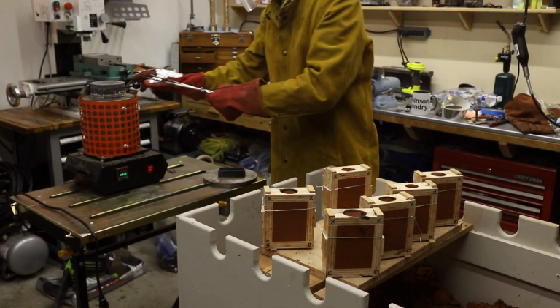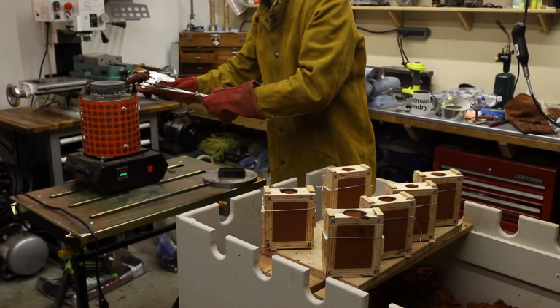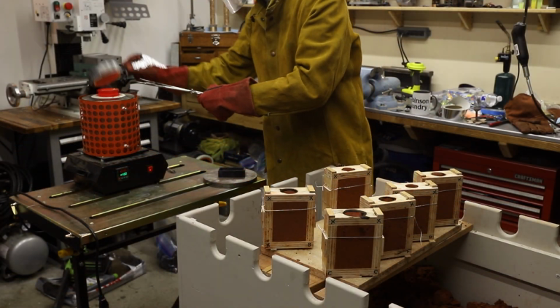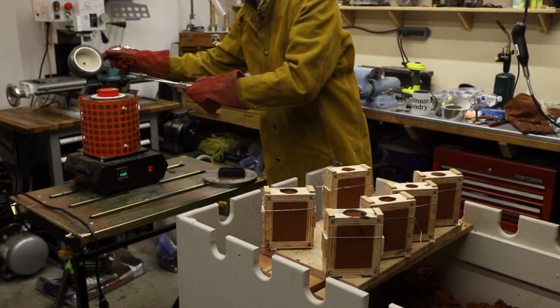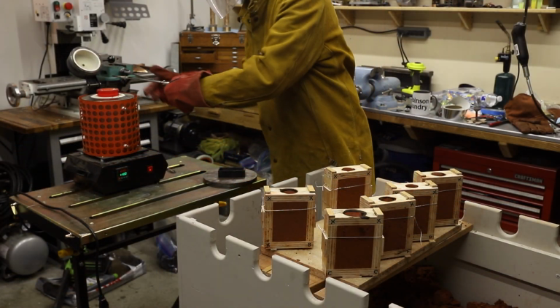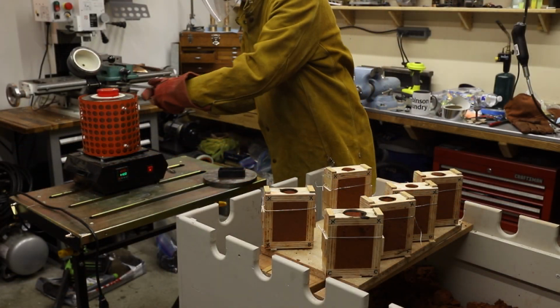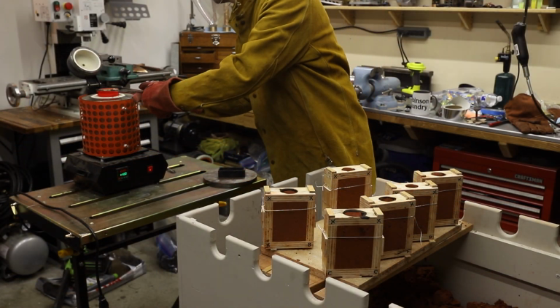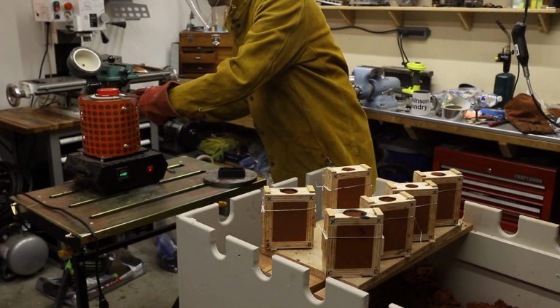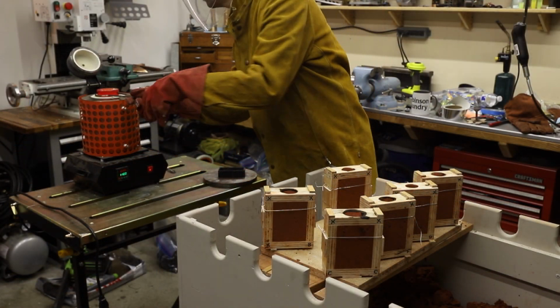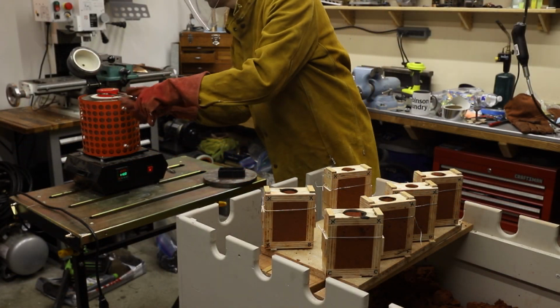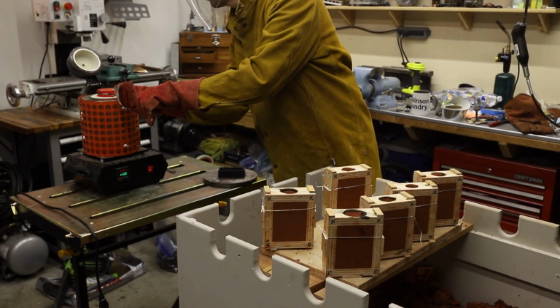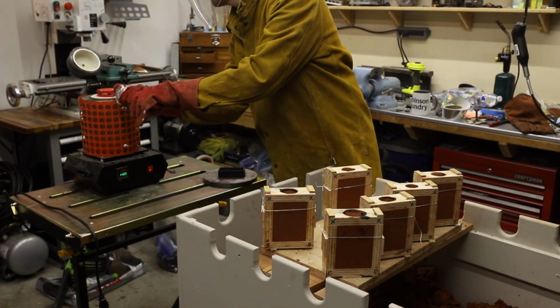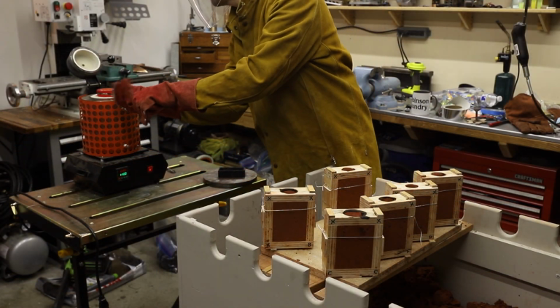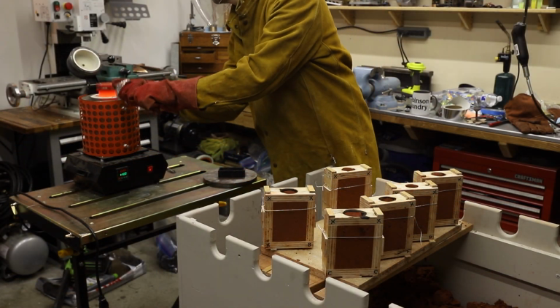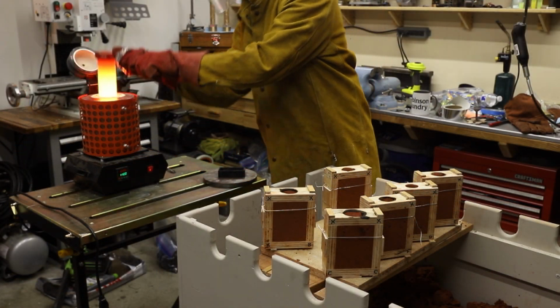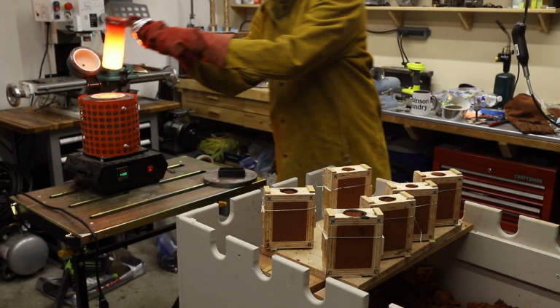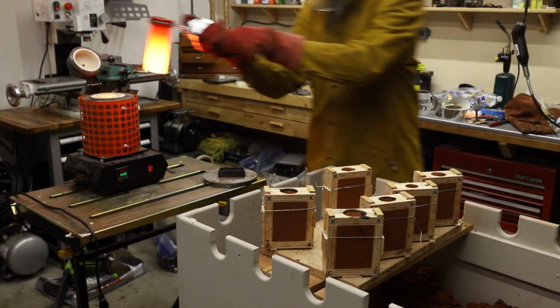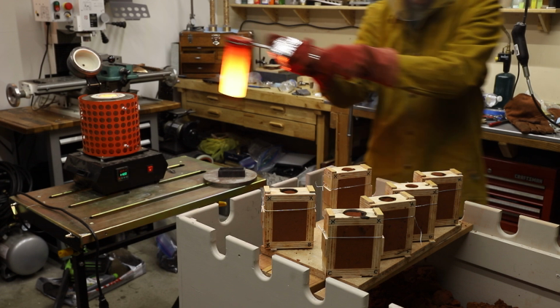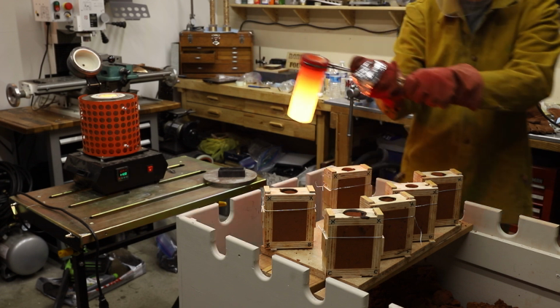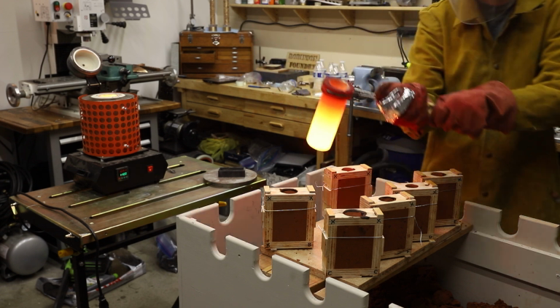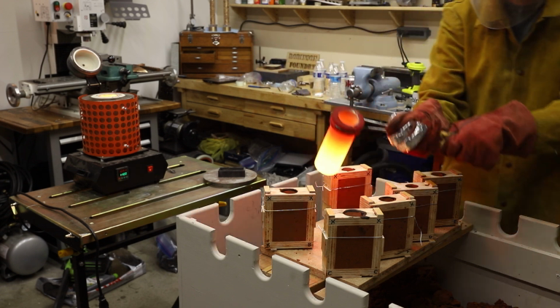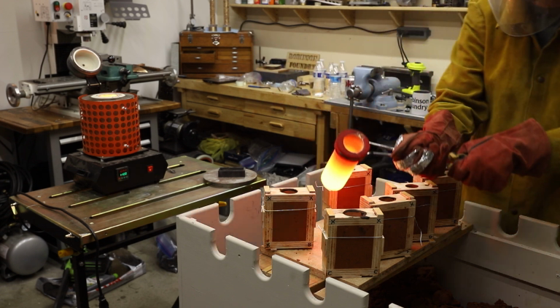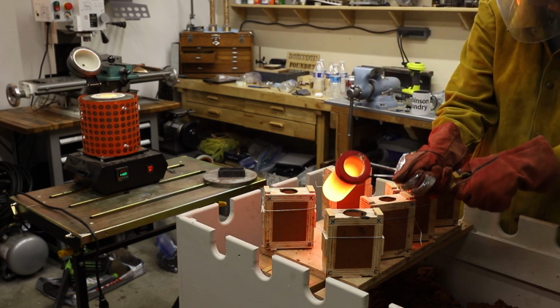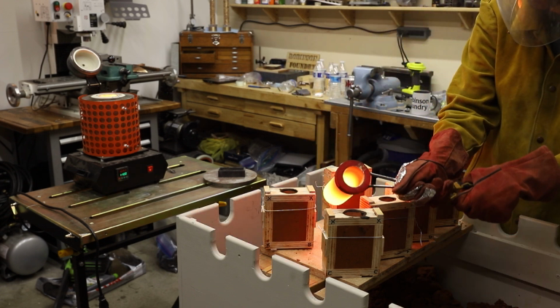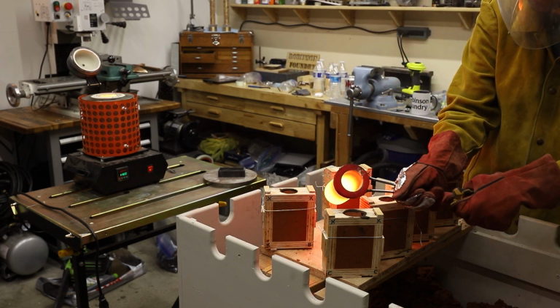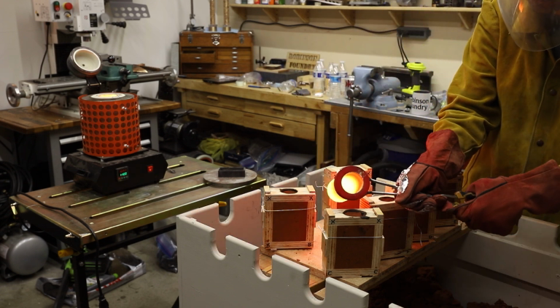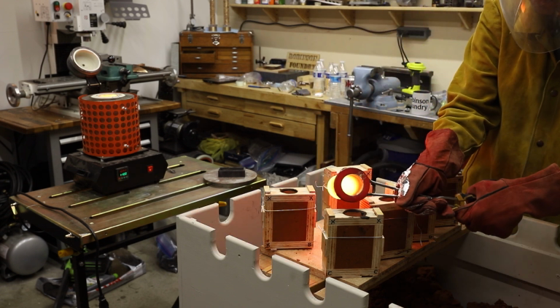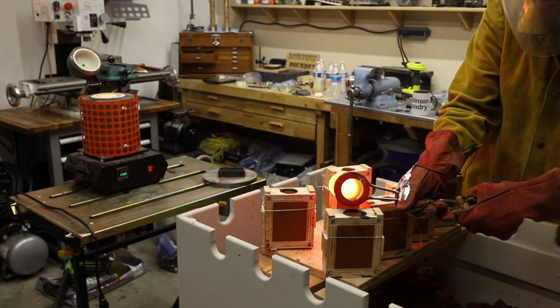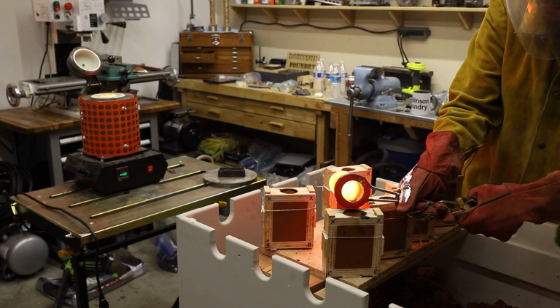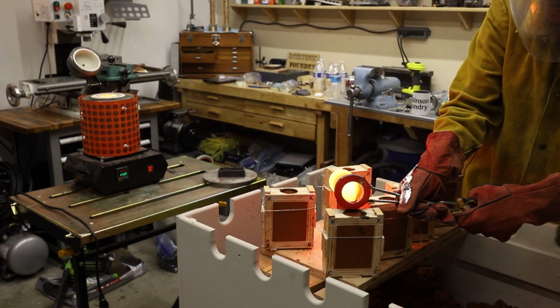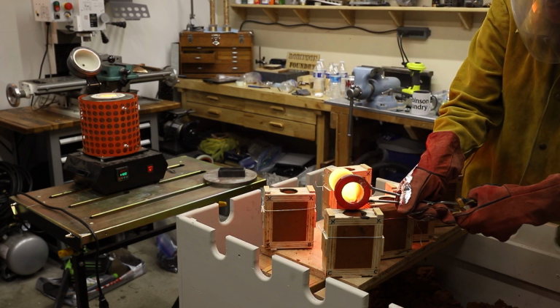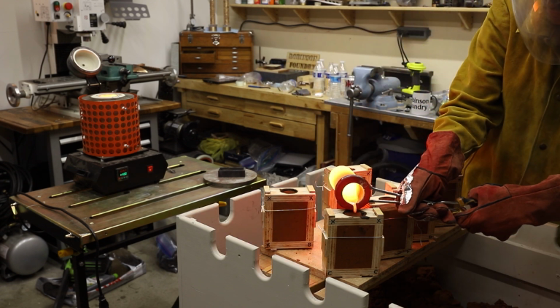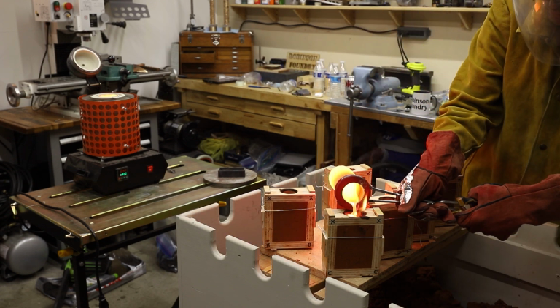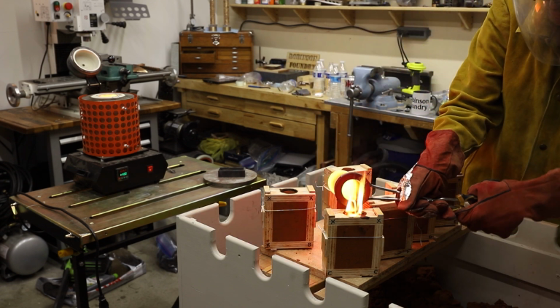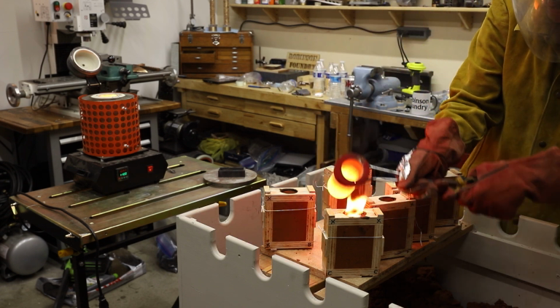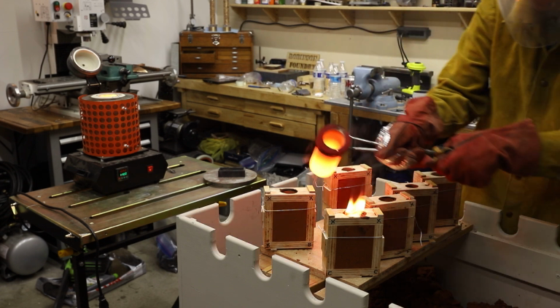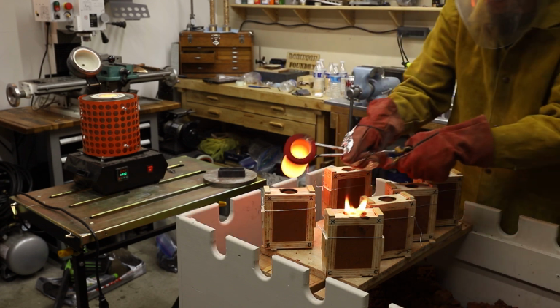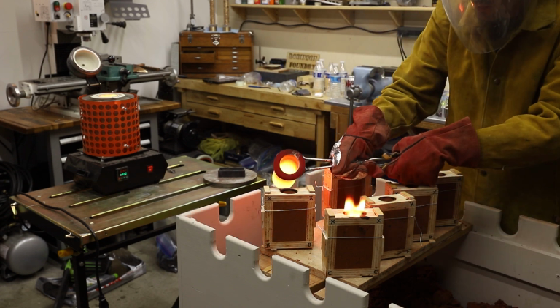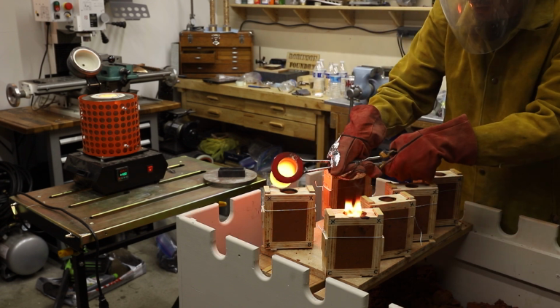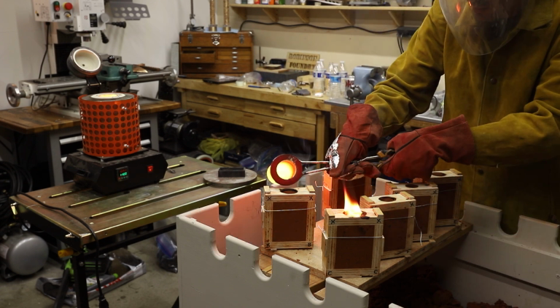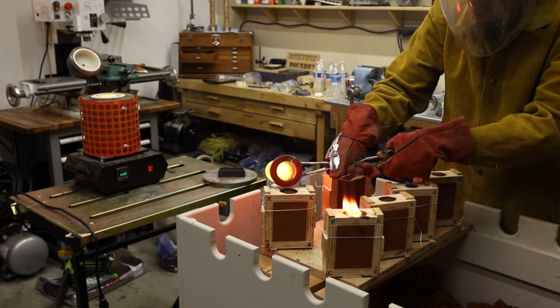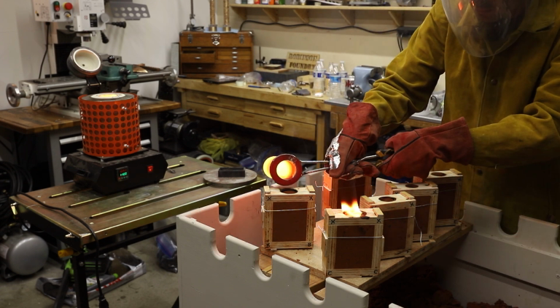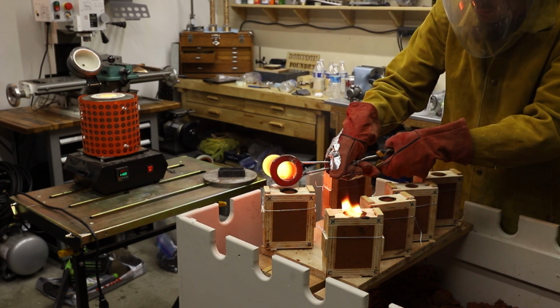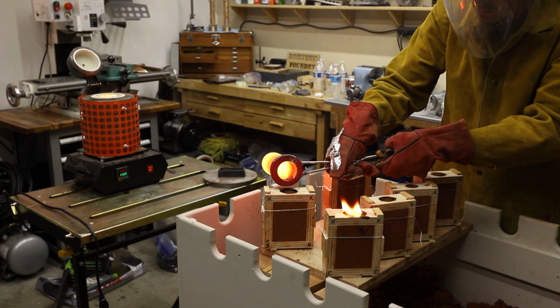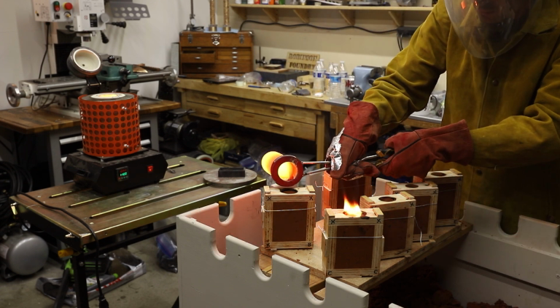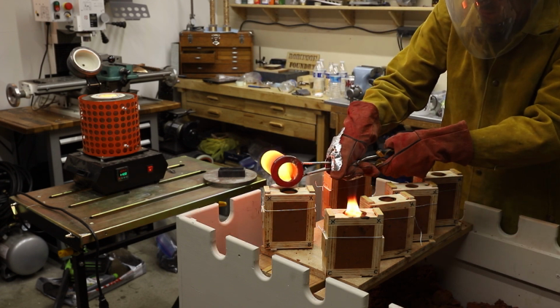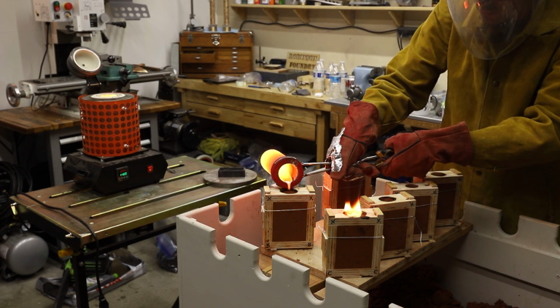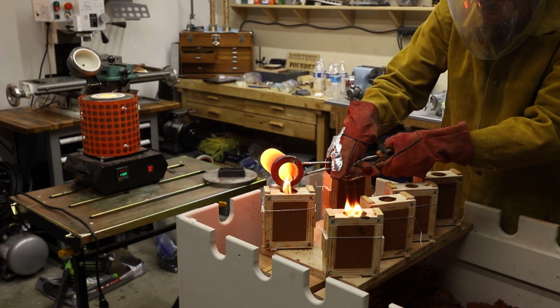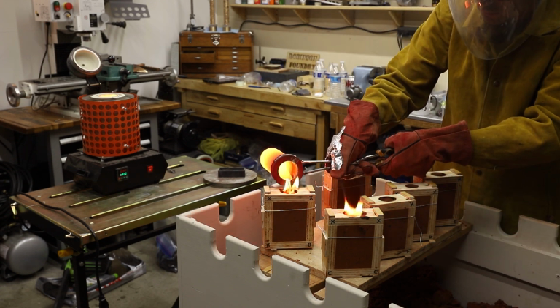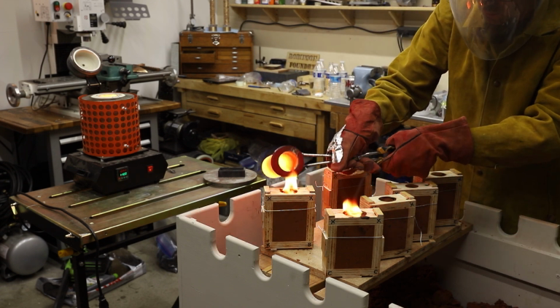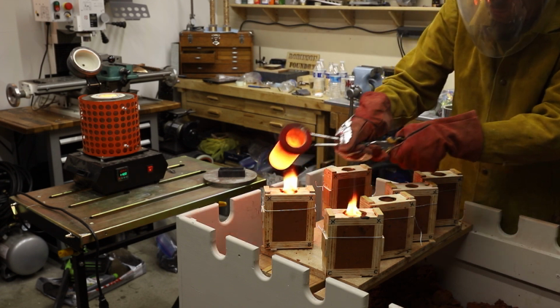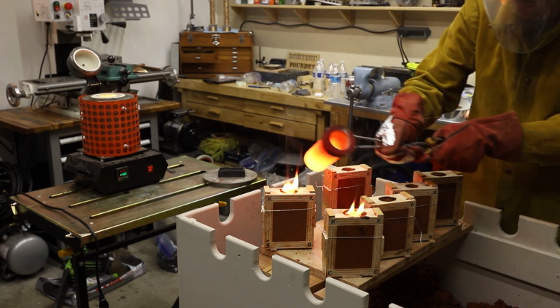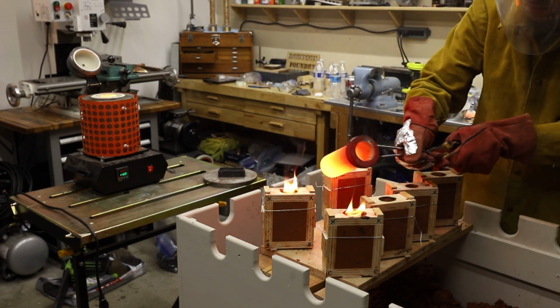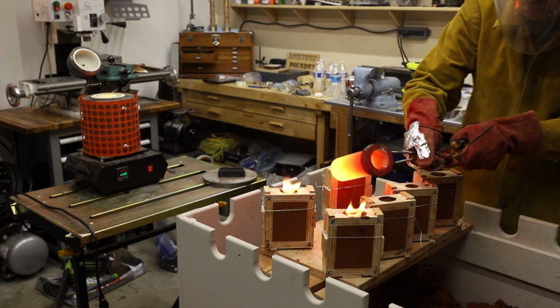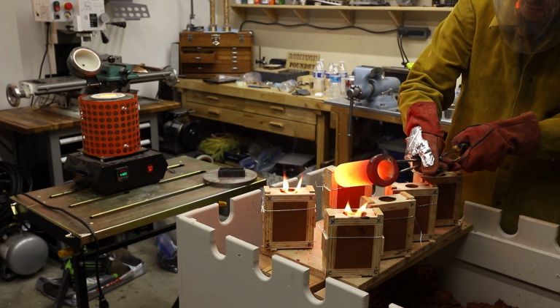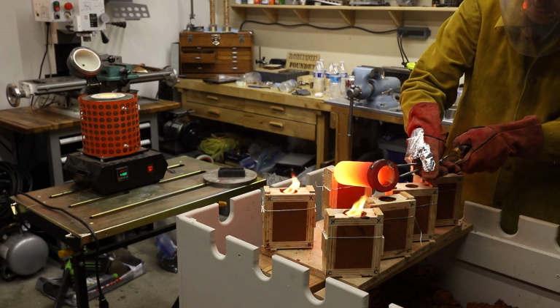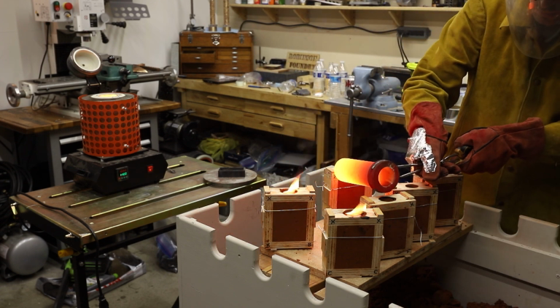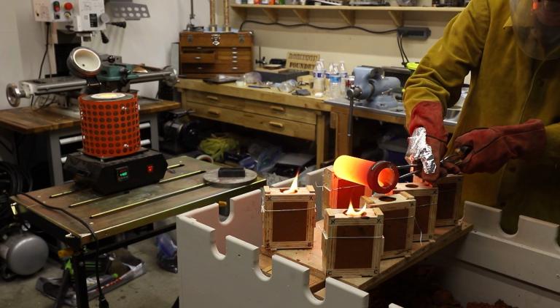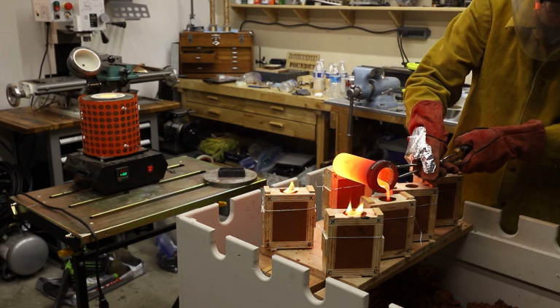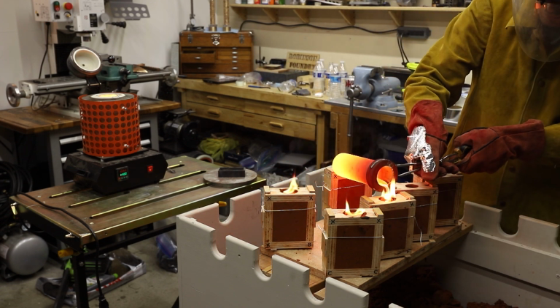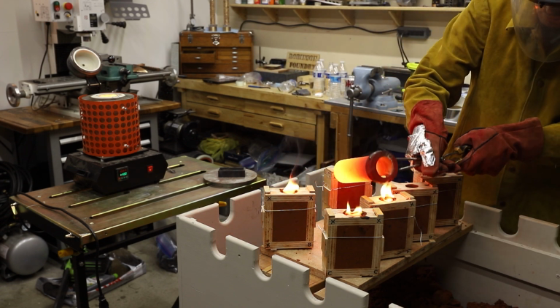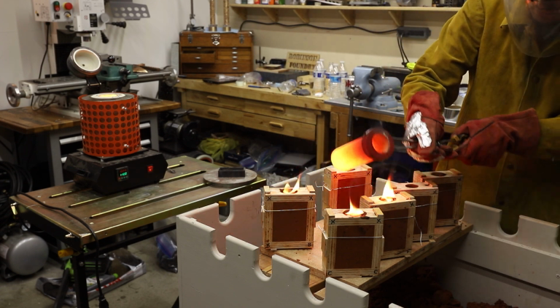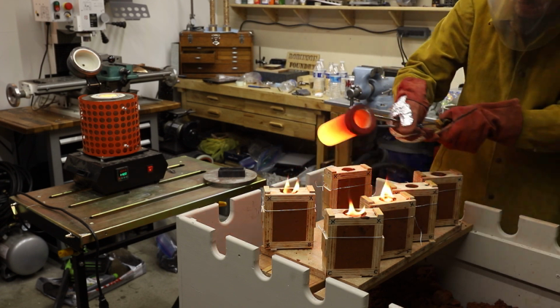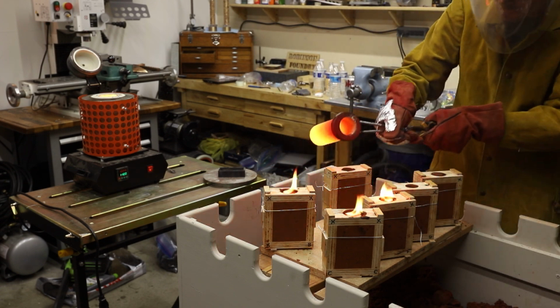Once I was done pouring these molds I swapped out the crucible of bronze for a crucible of sterling silver and then cast another 6 coins.